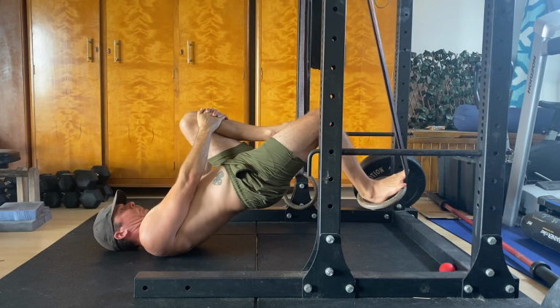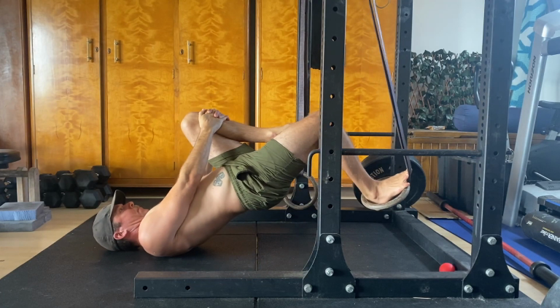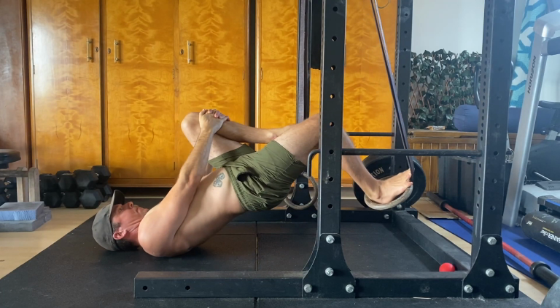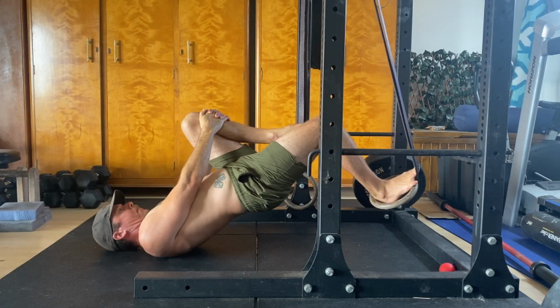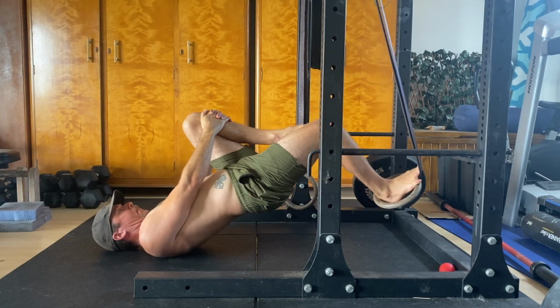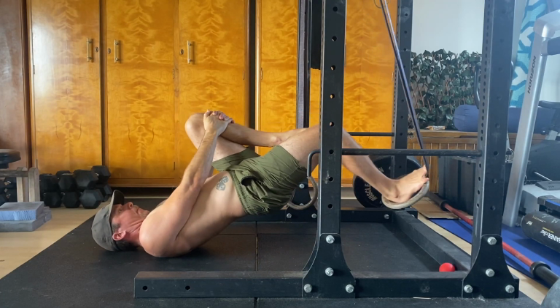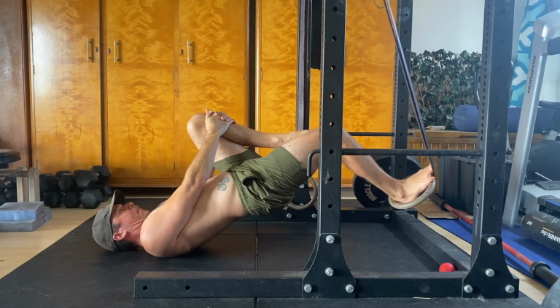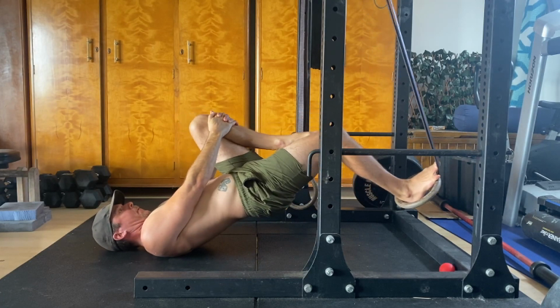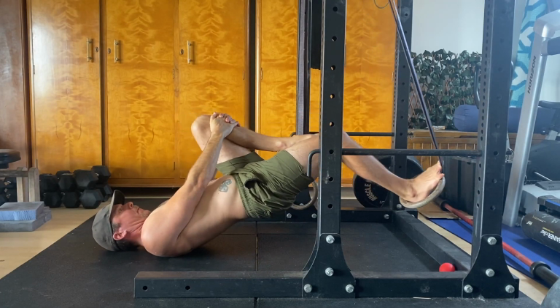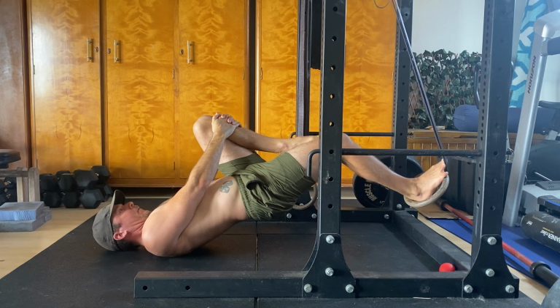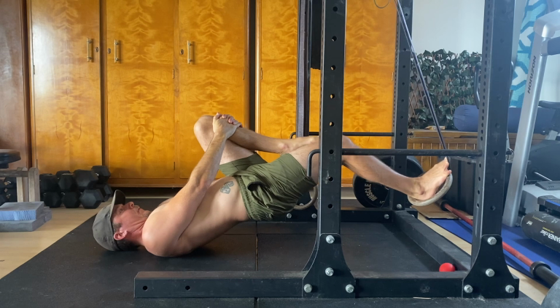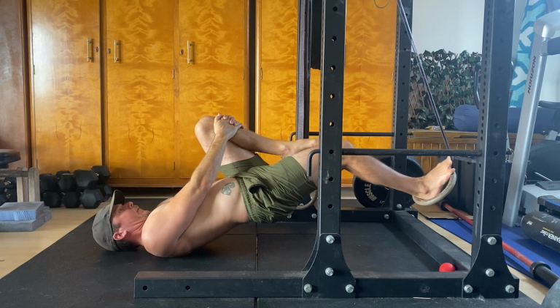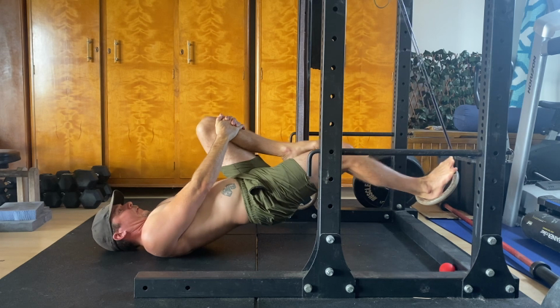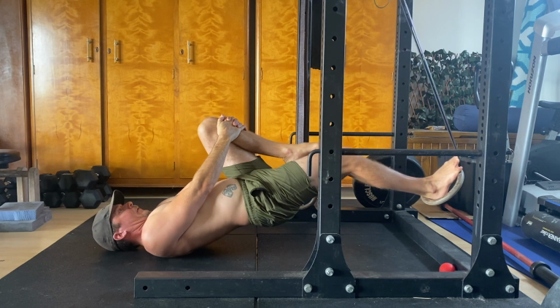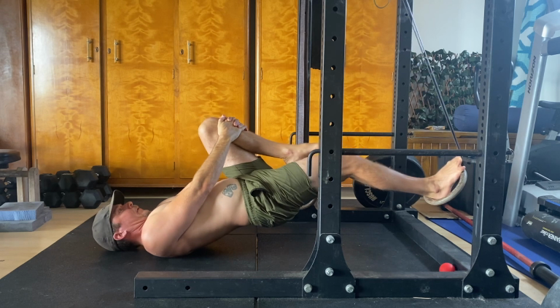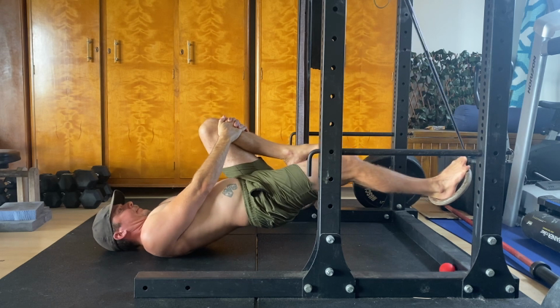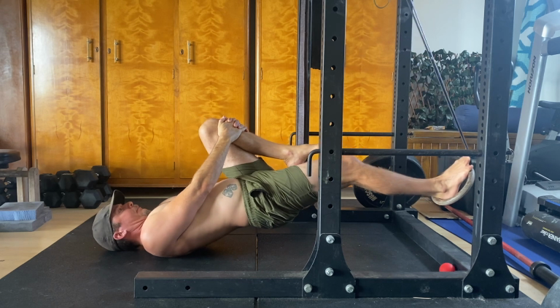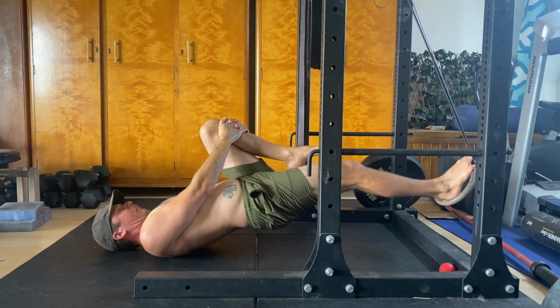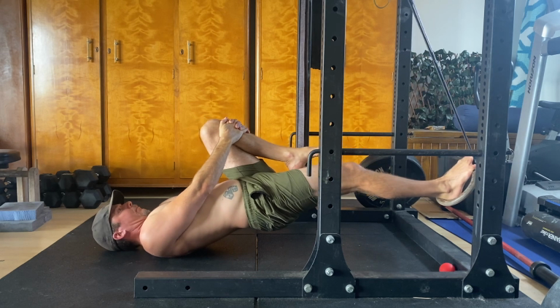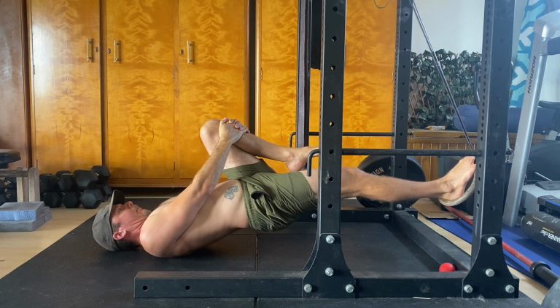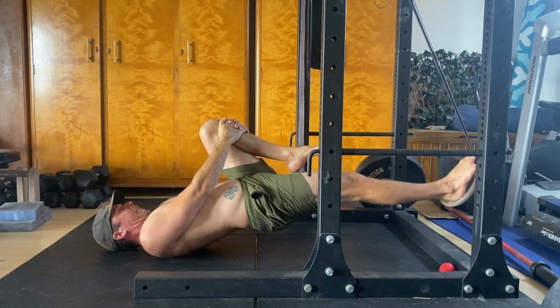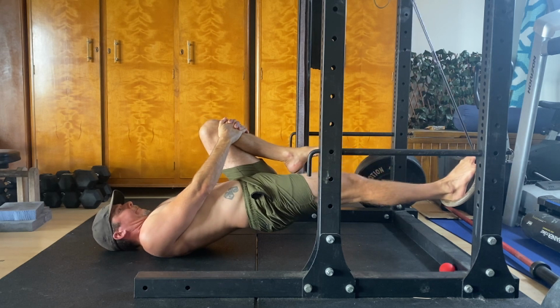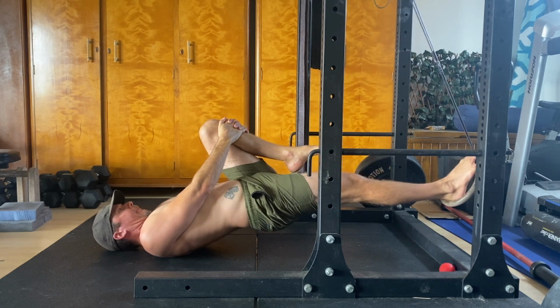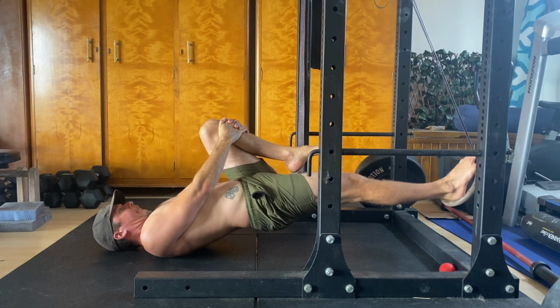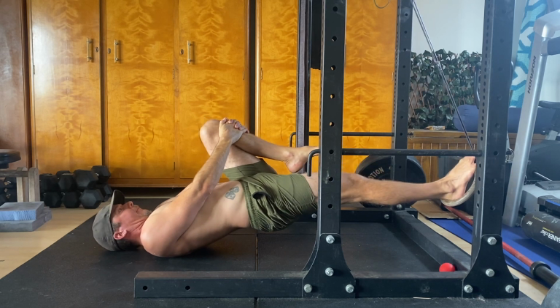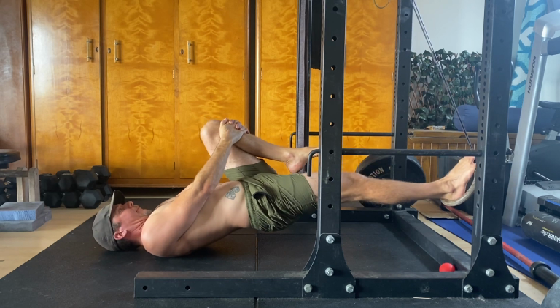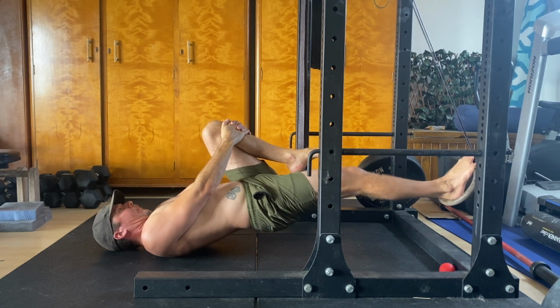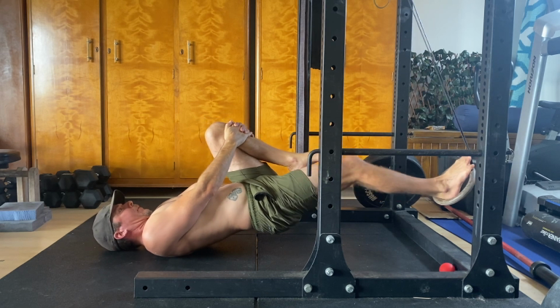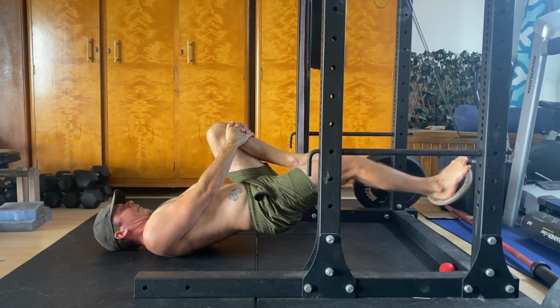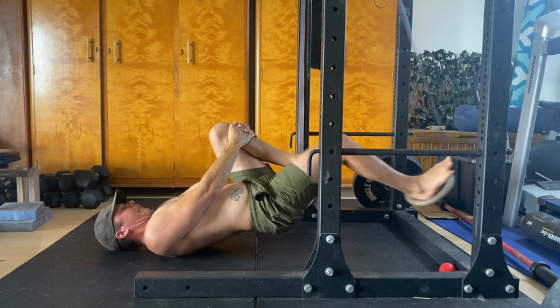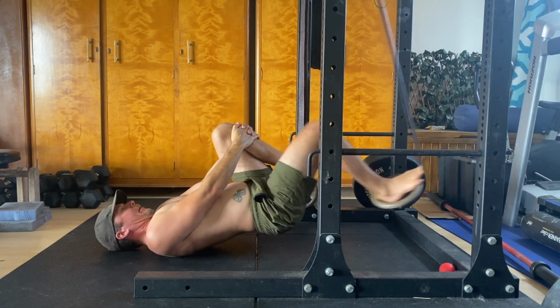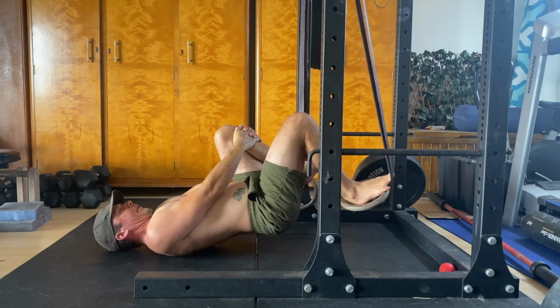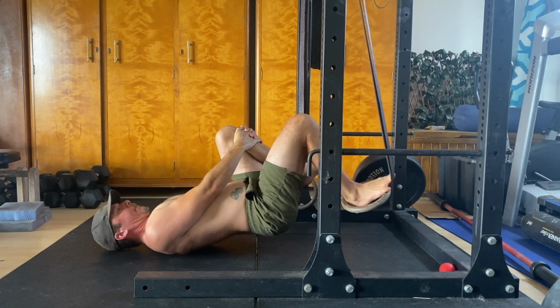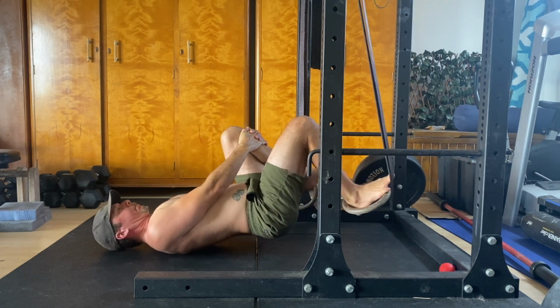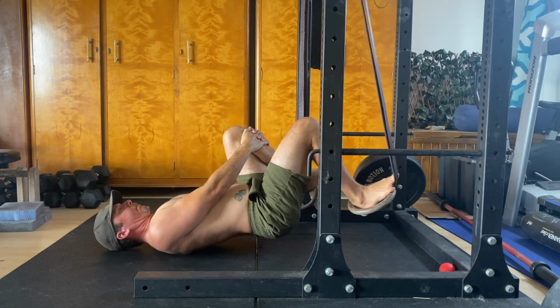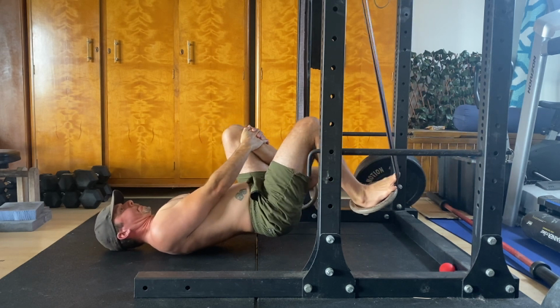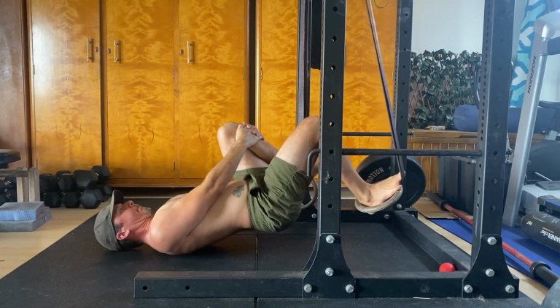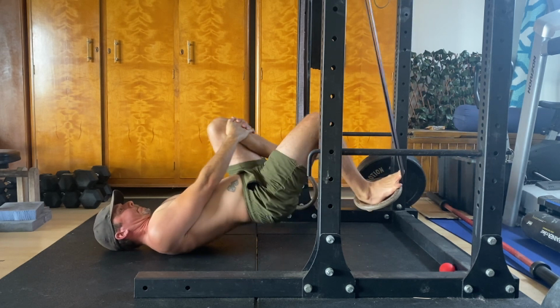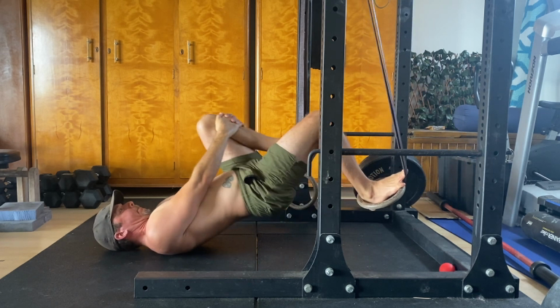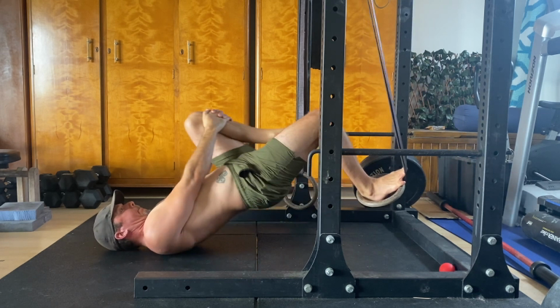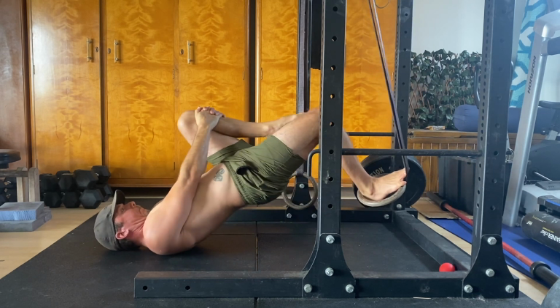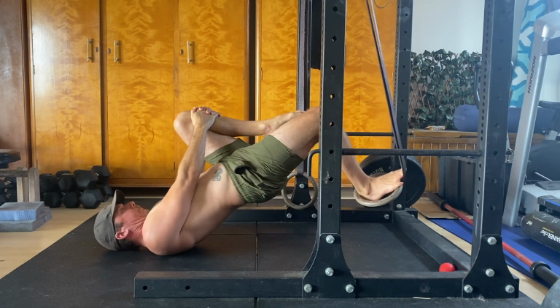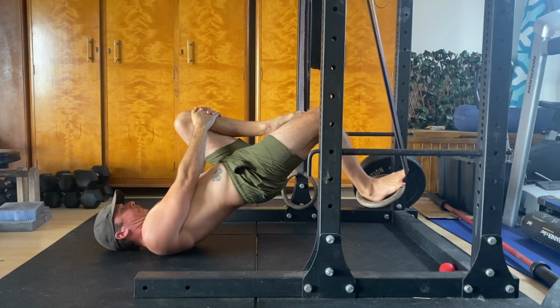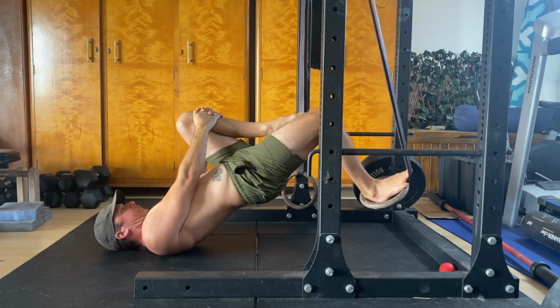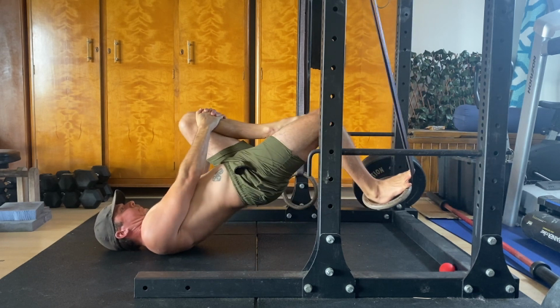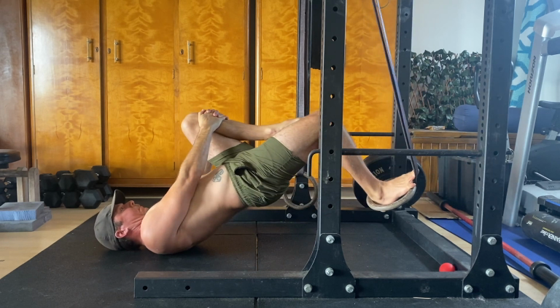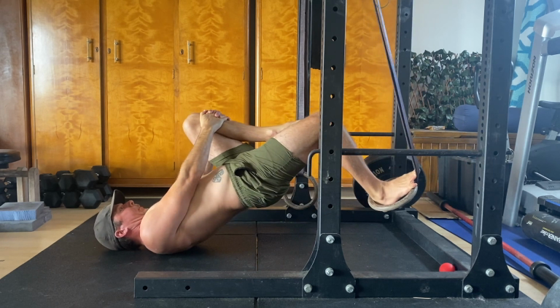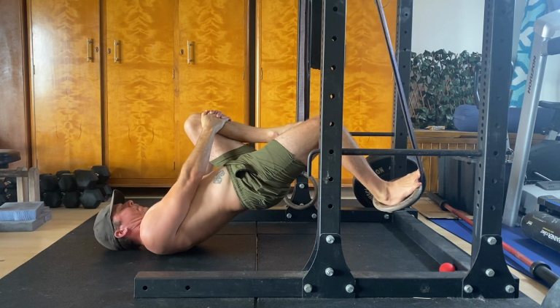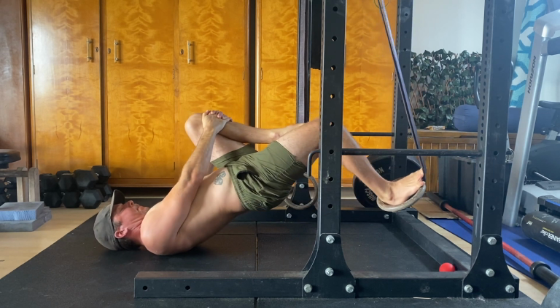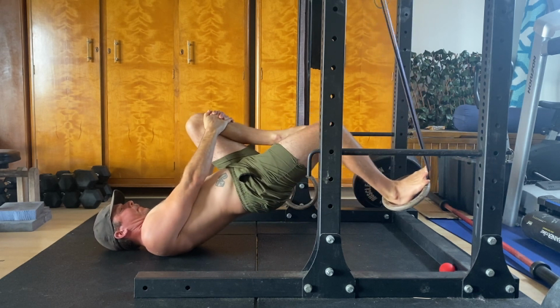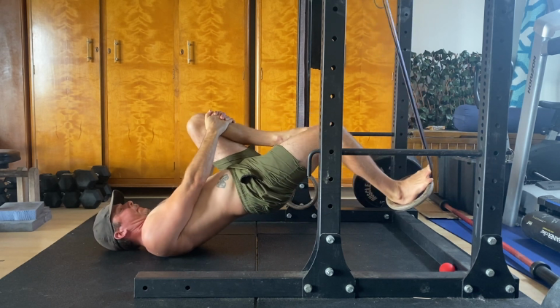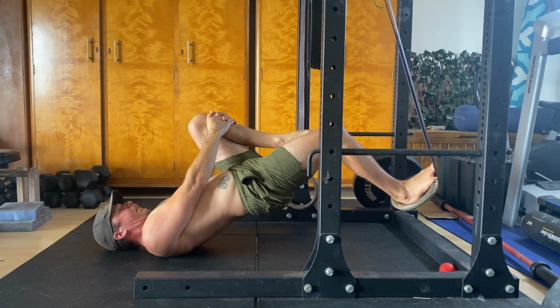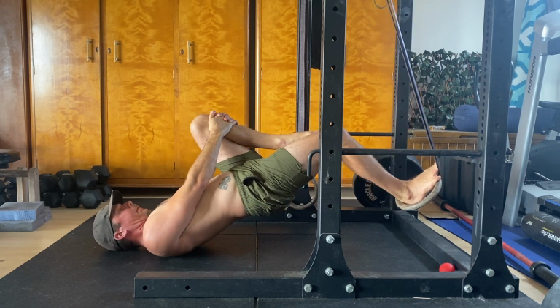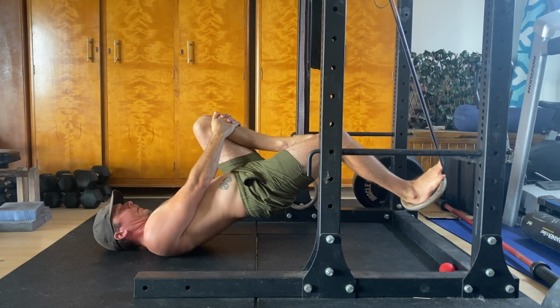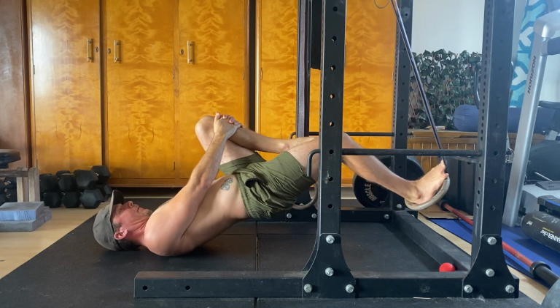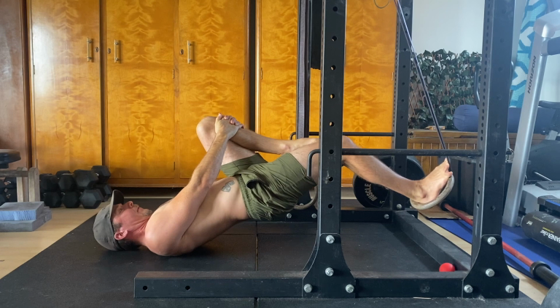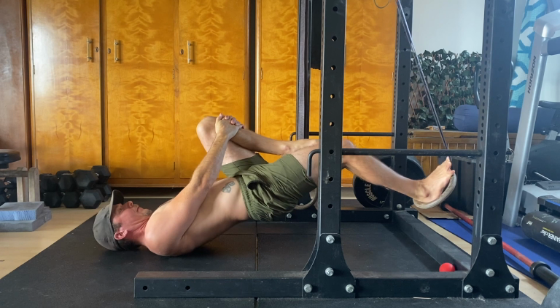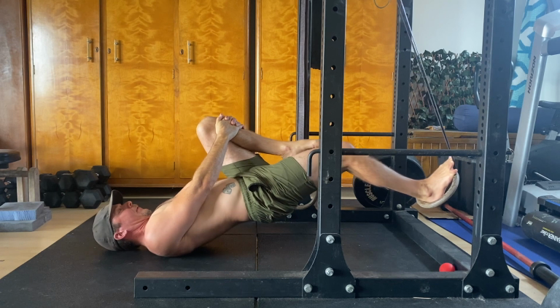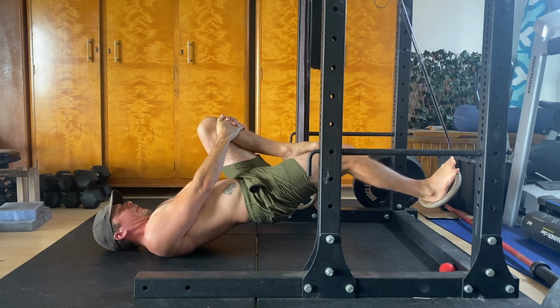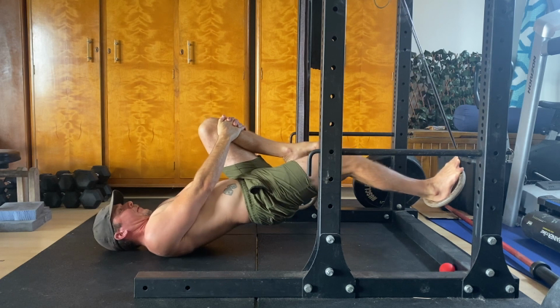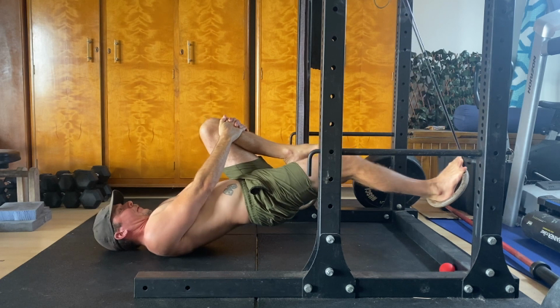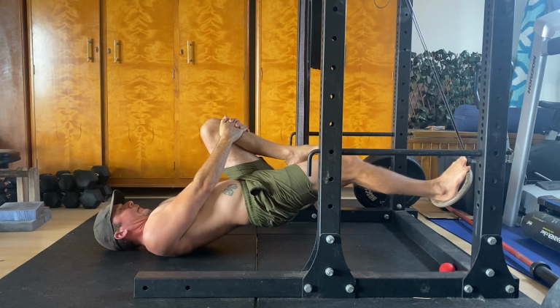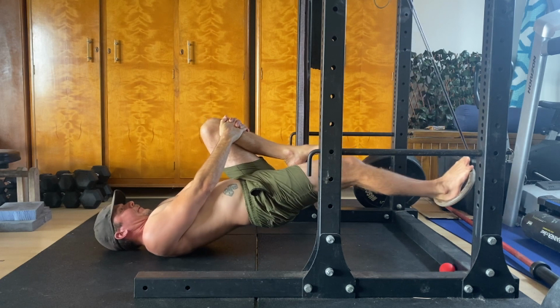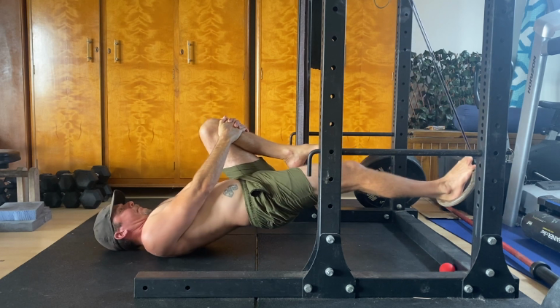At the bottom of the rep, contract the quads of the working leg to extend the knee fully. Once the leg is straight, you've completed one rep.